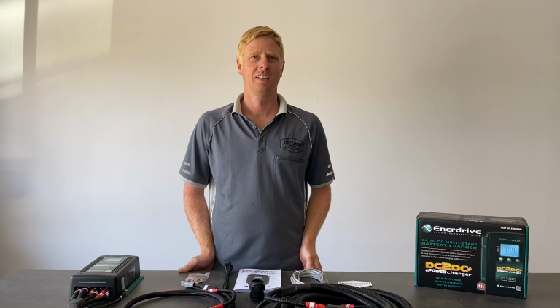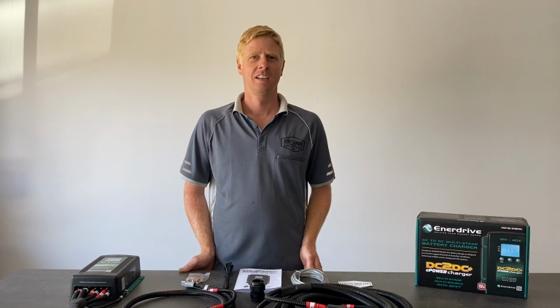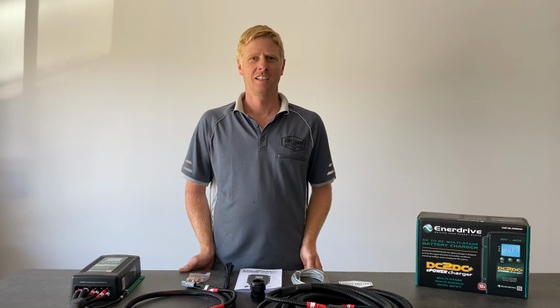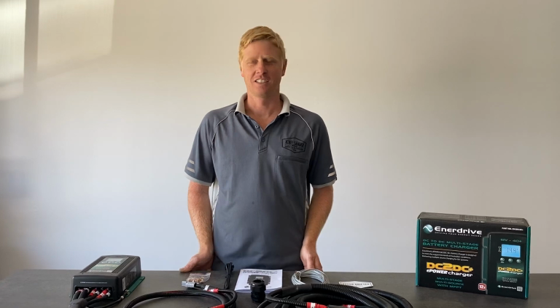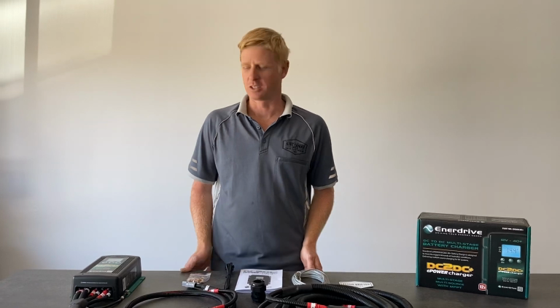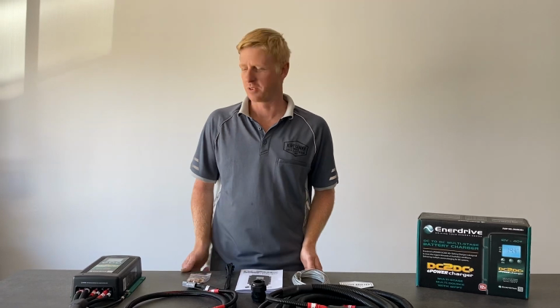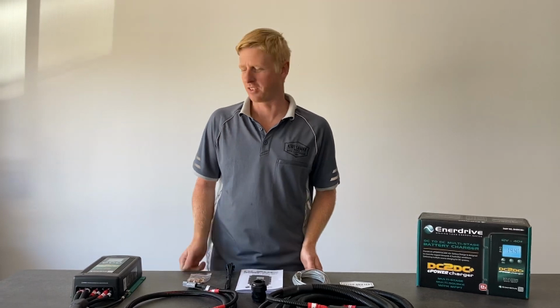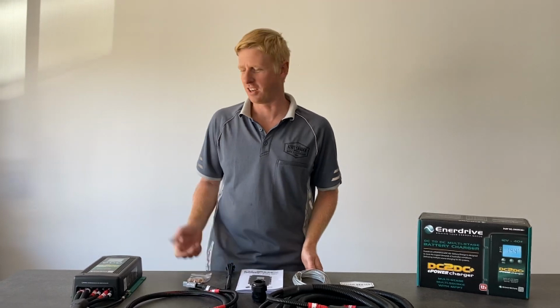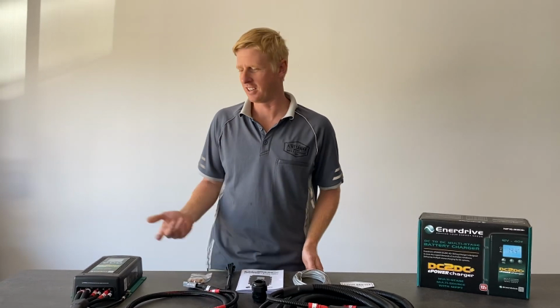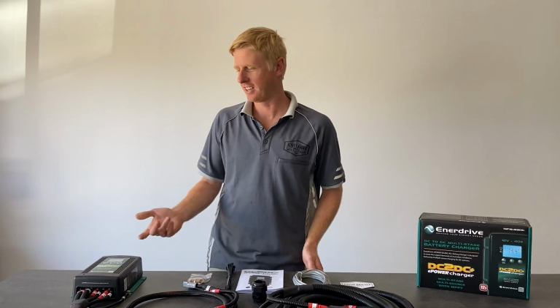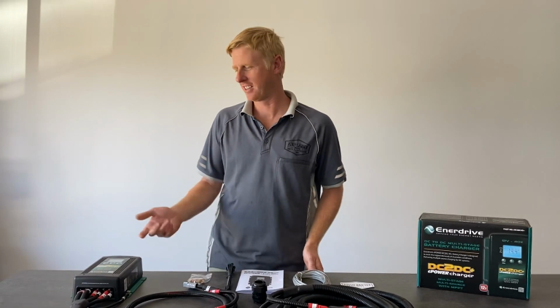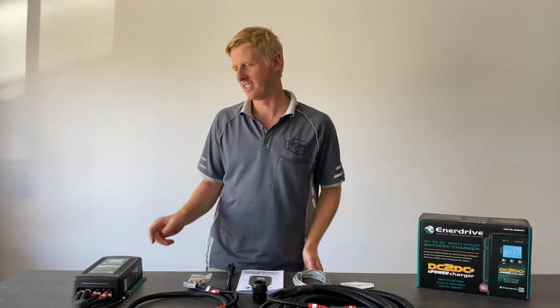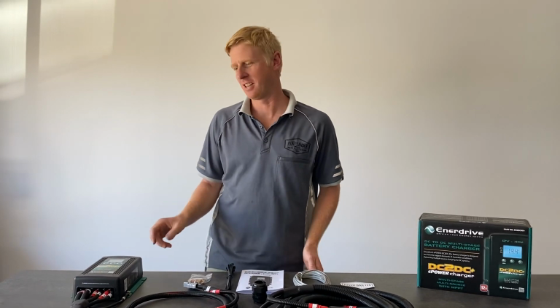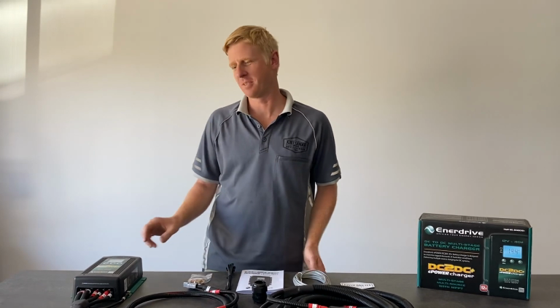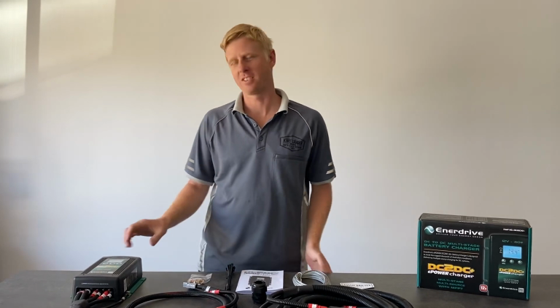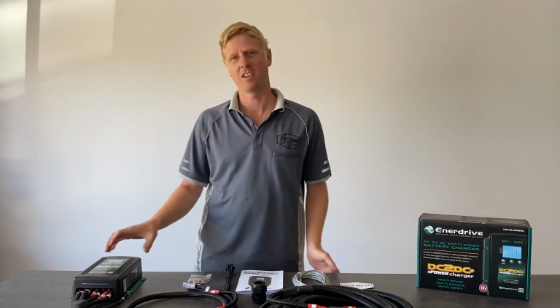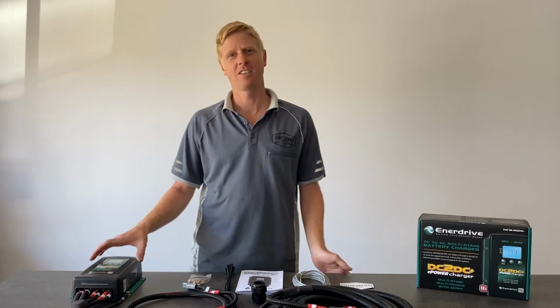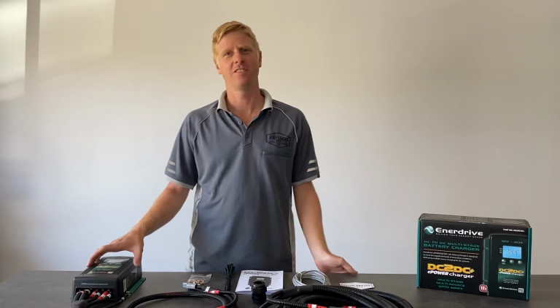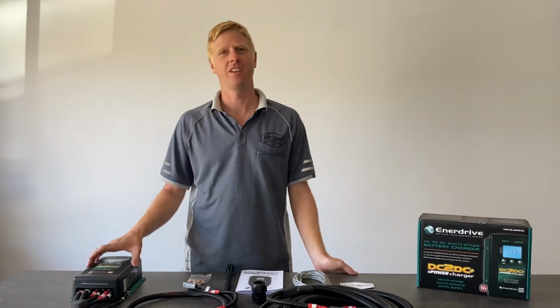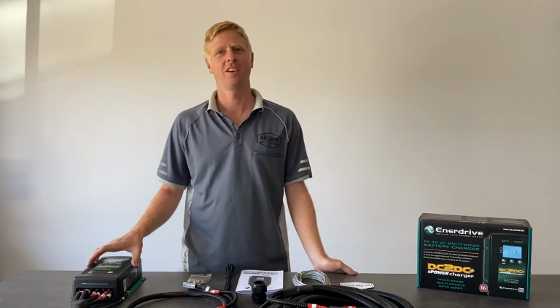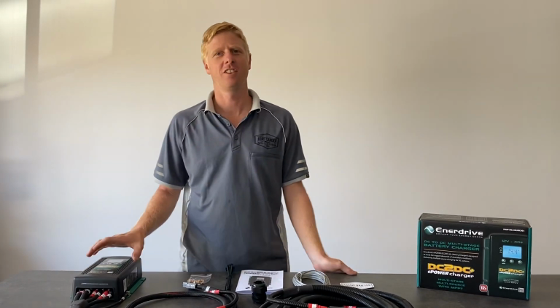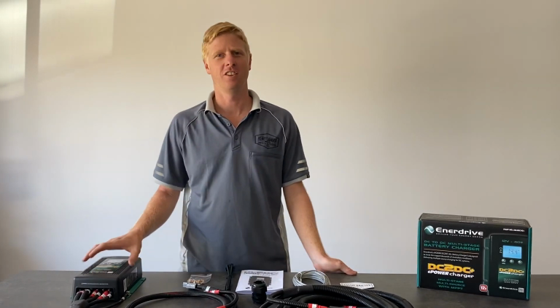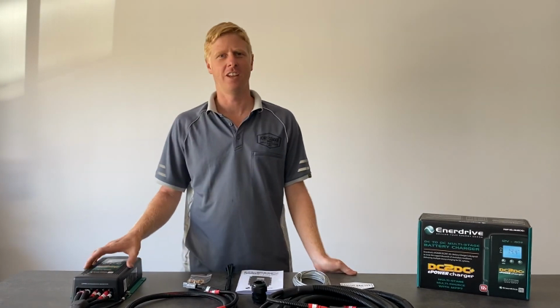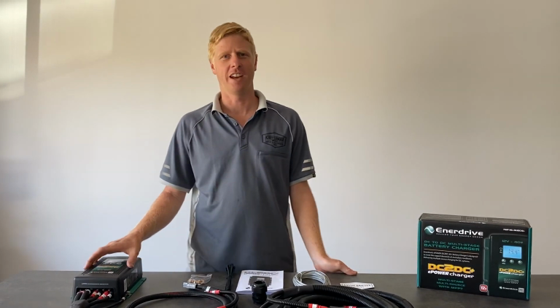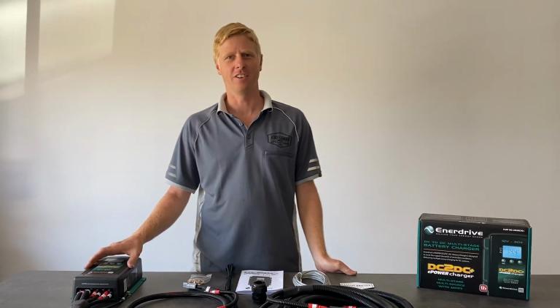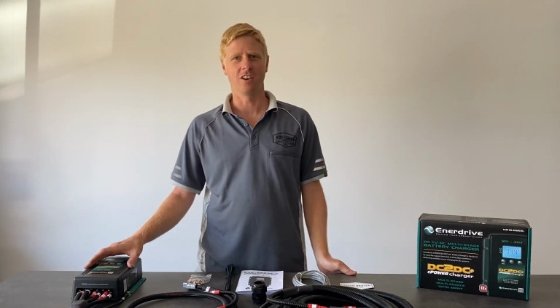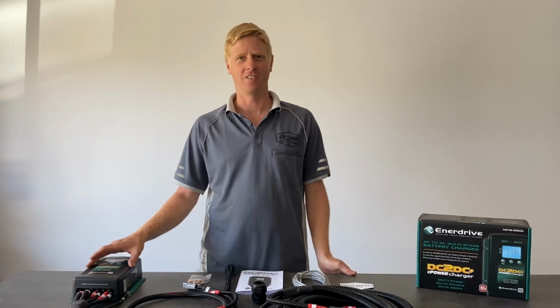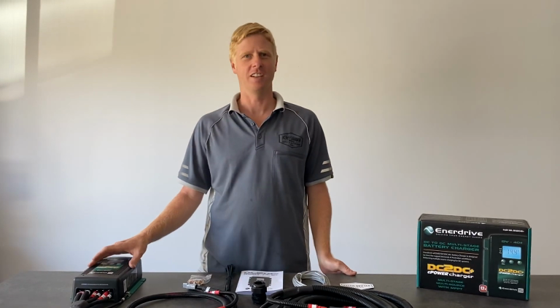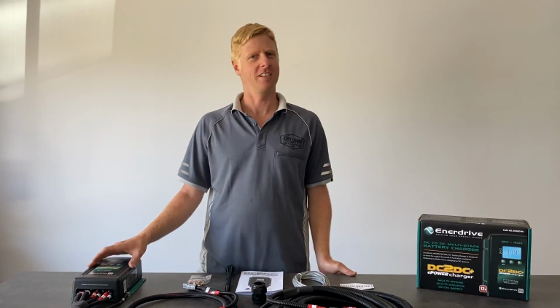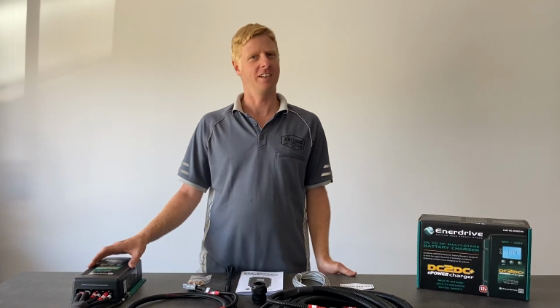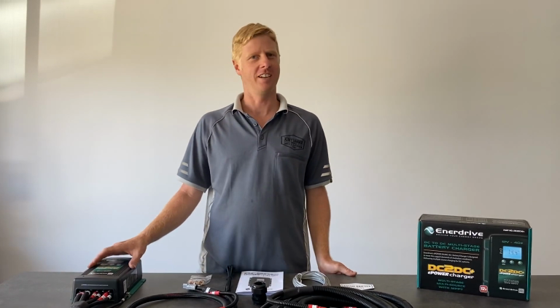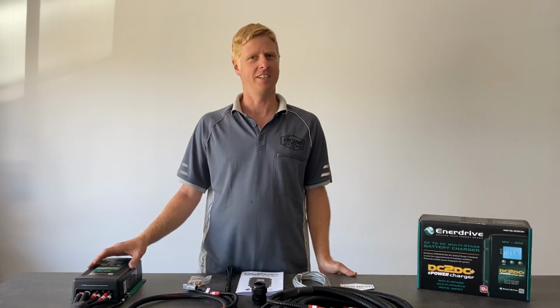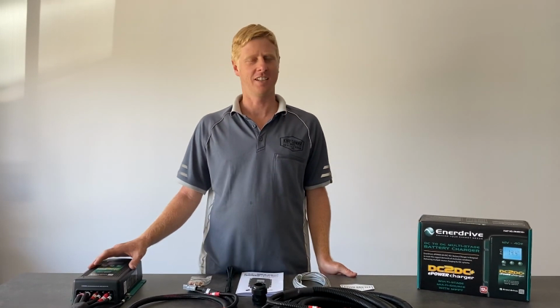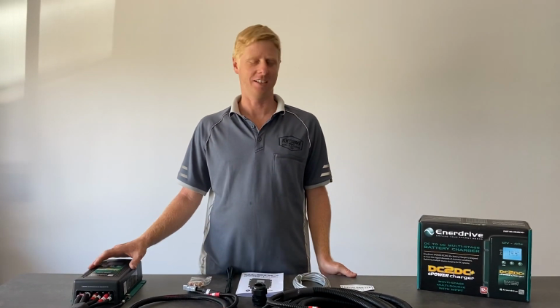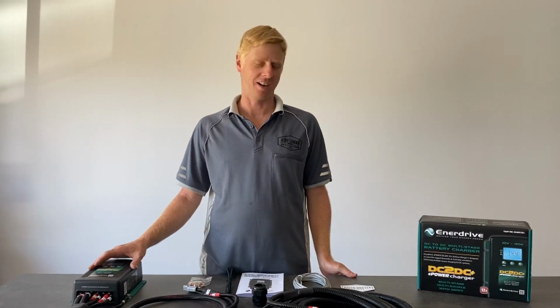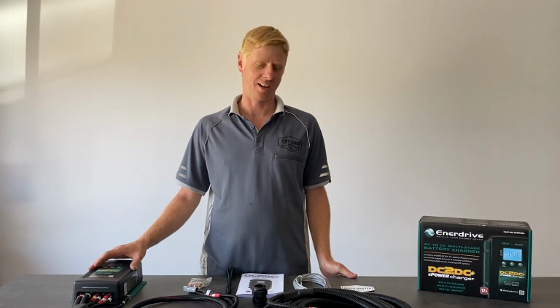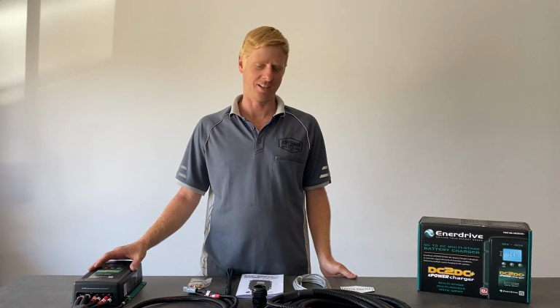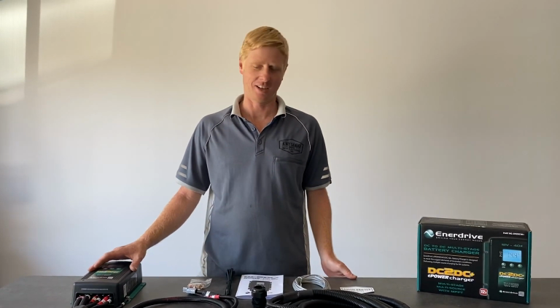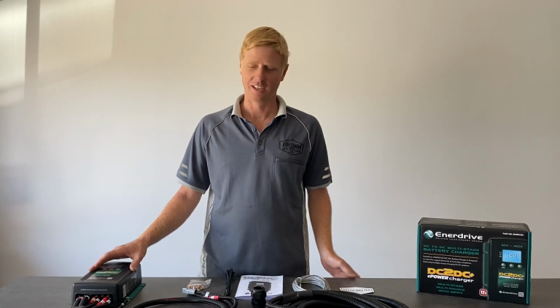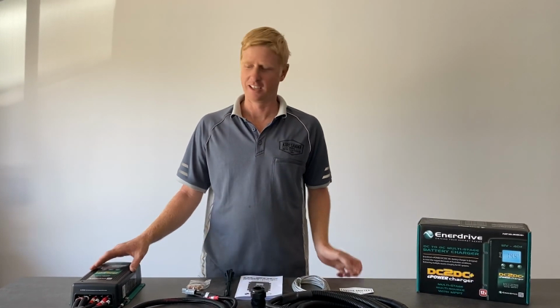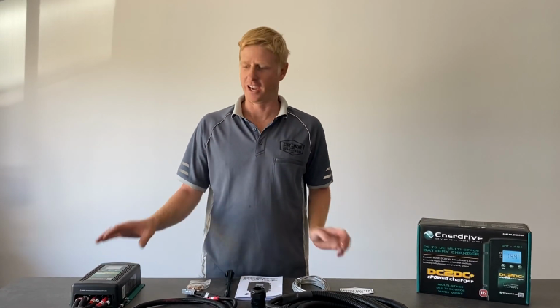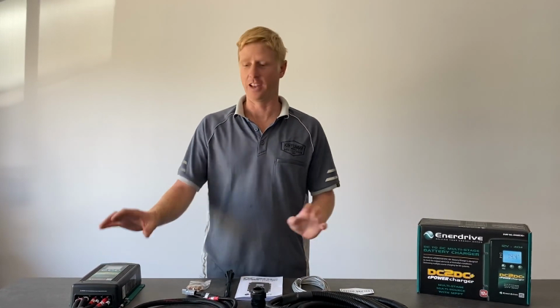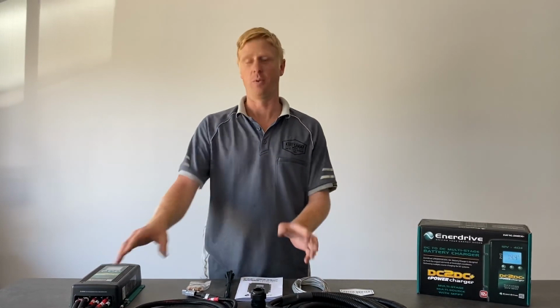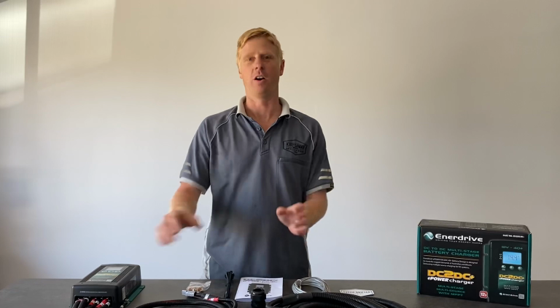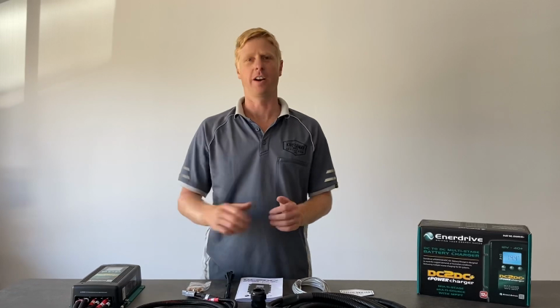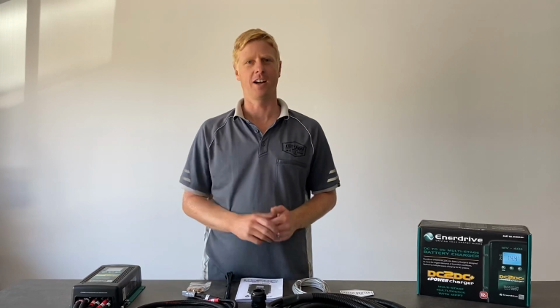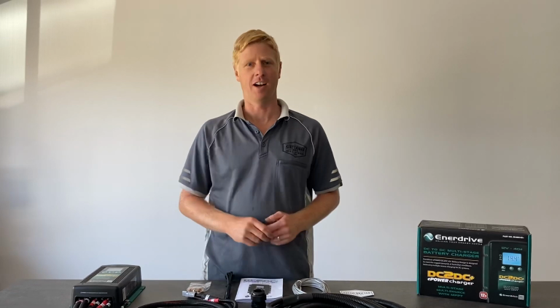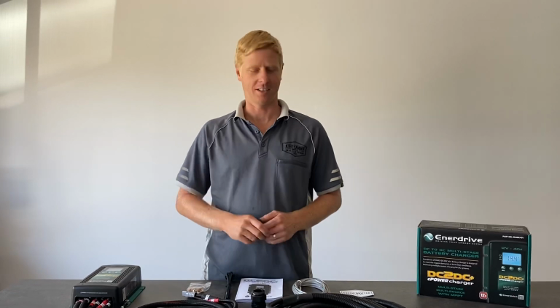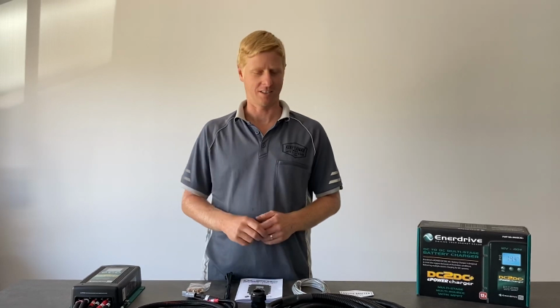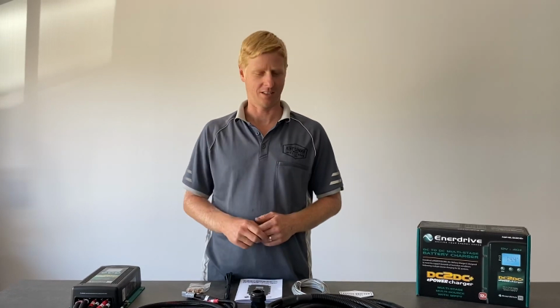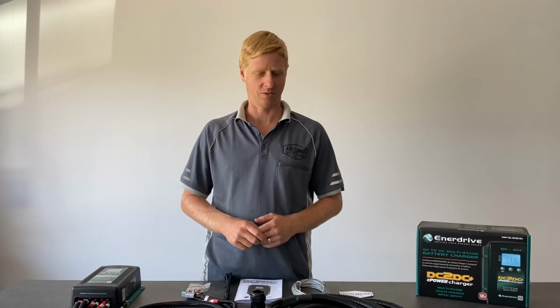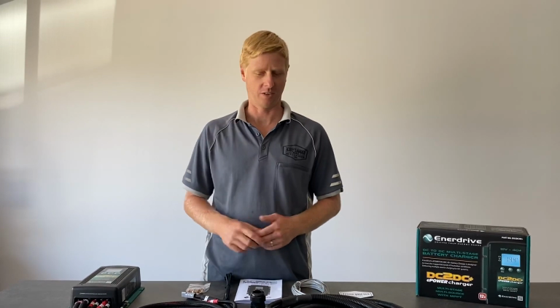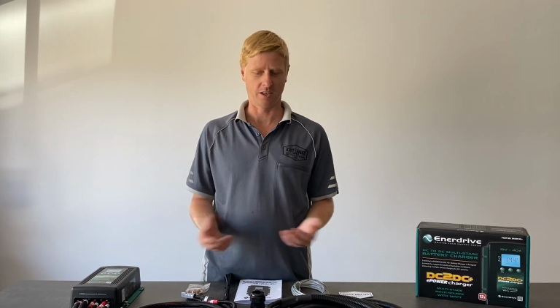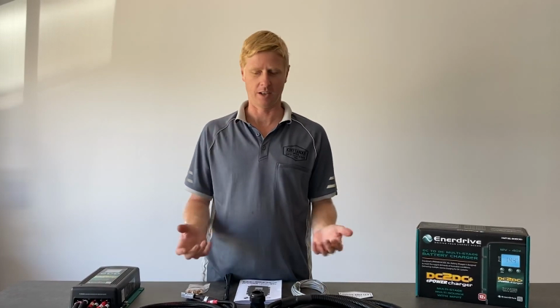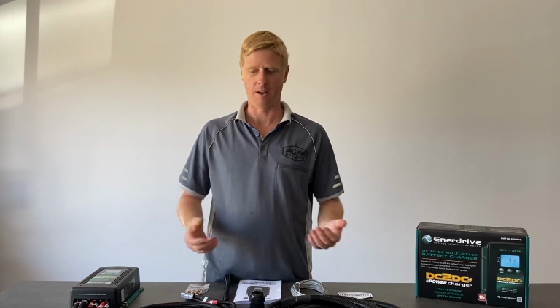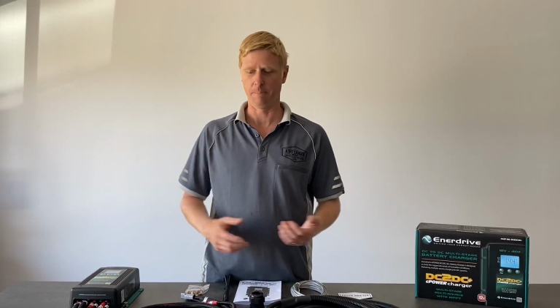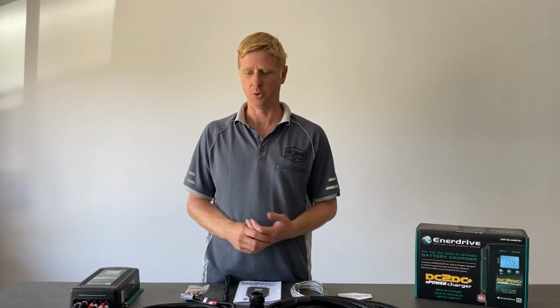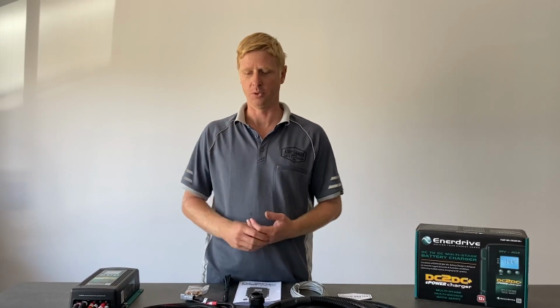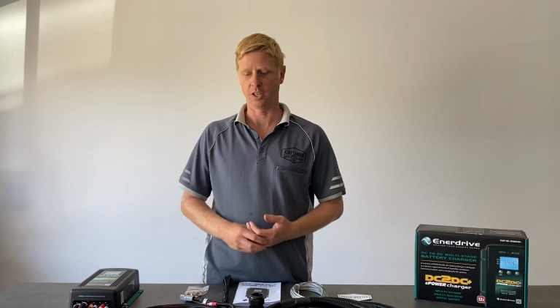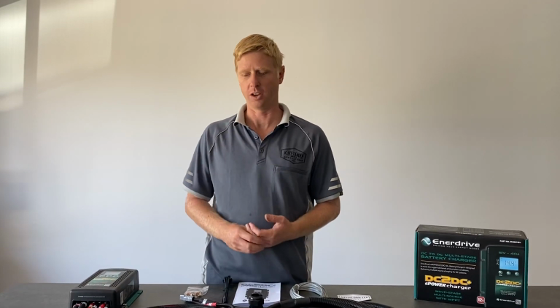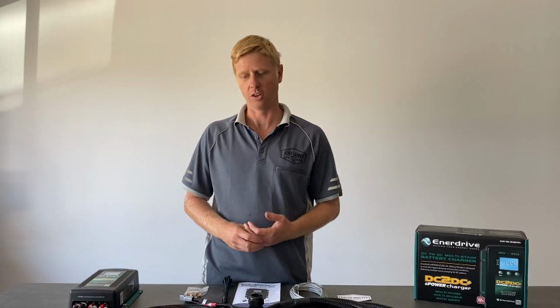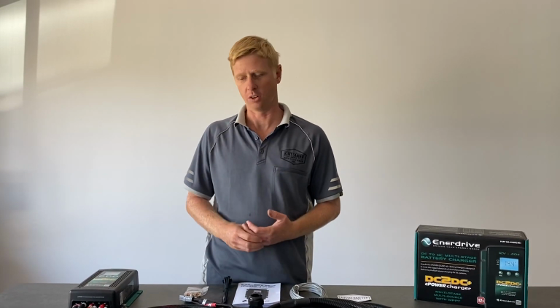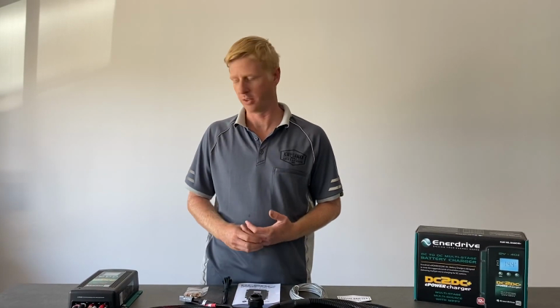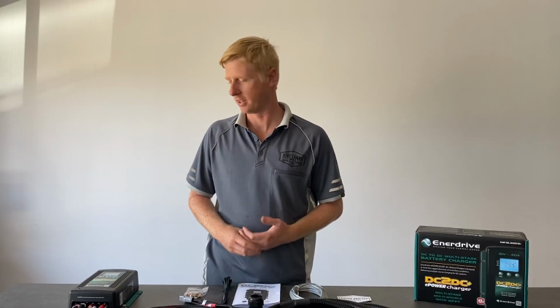Just a quick rundown, demonstration or video on the Enerdrive DC to DC charger and the wiring harness that we build to go along with it.